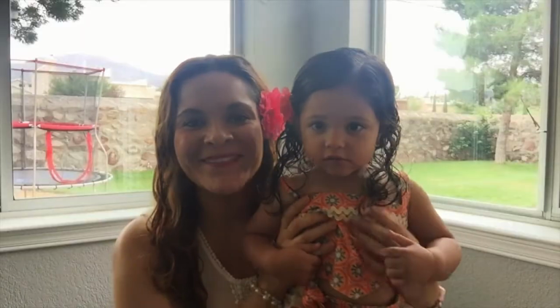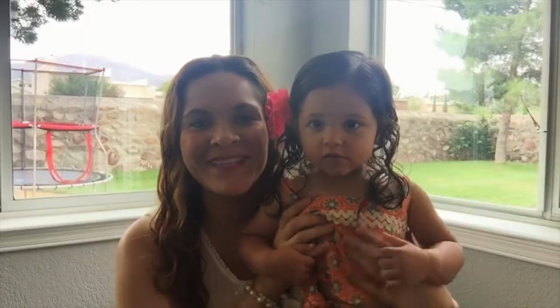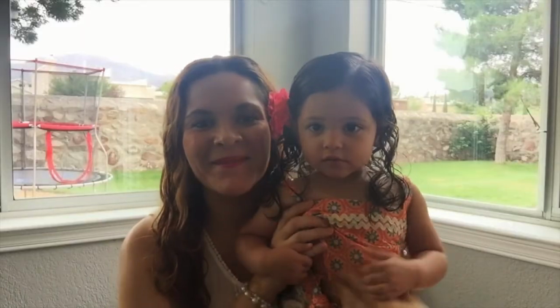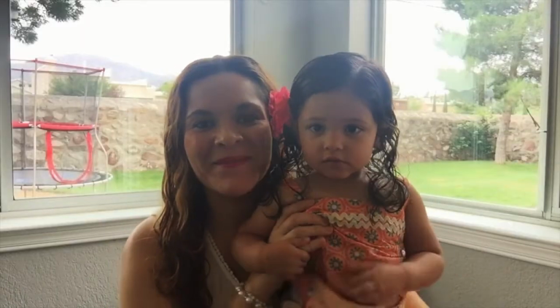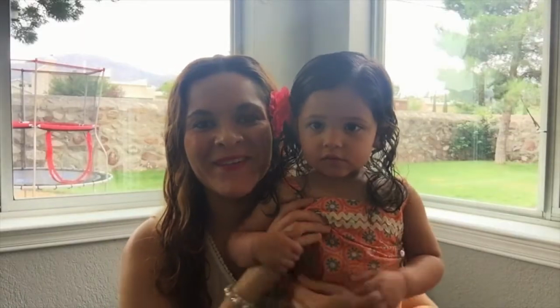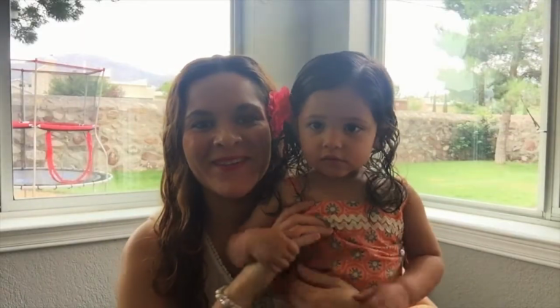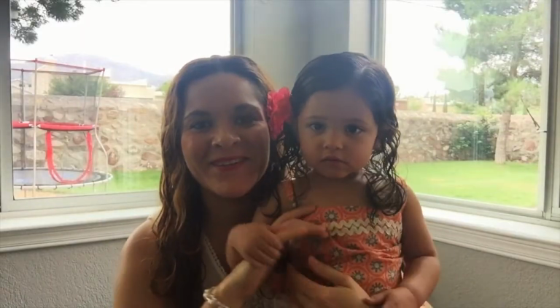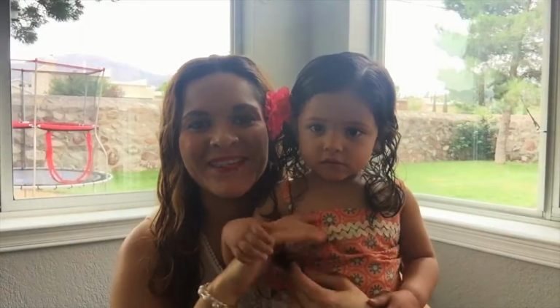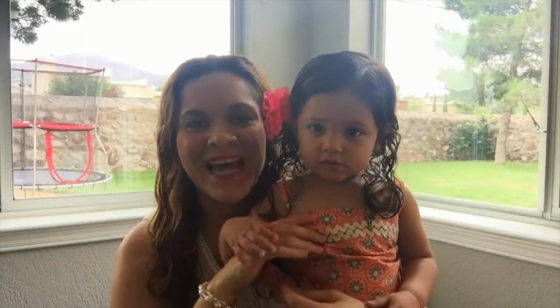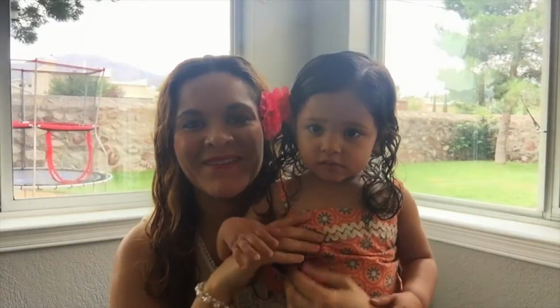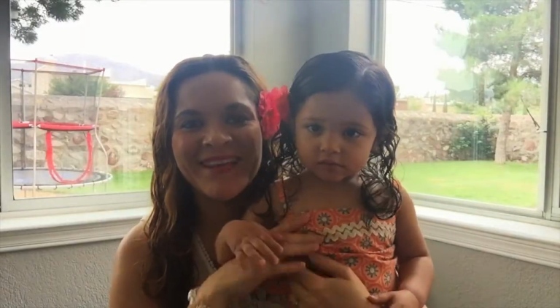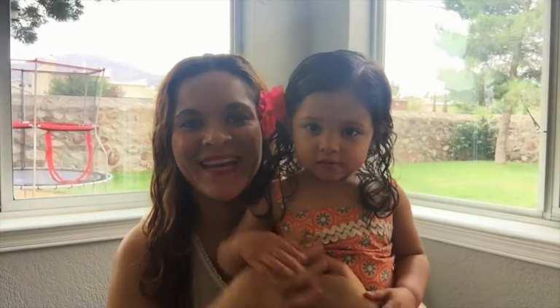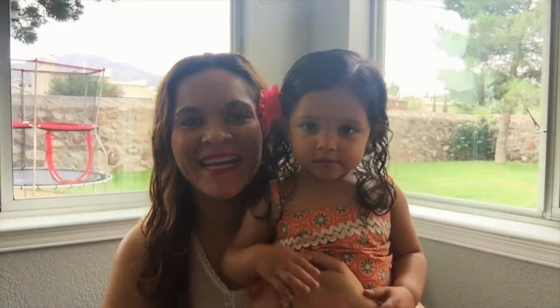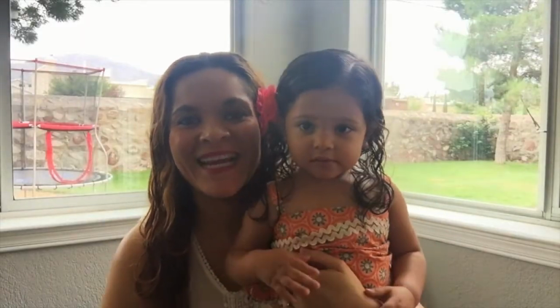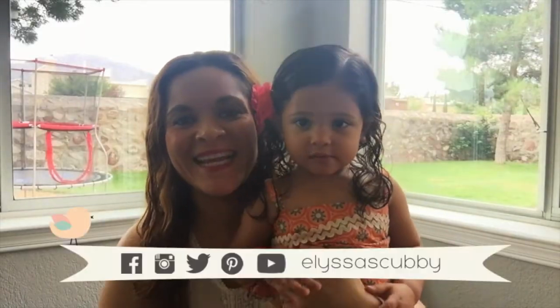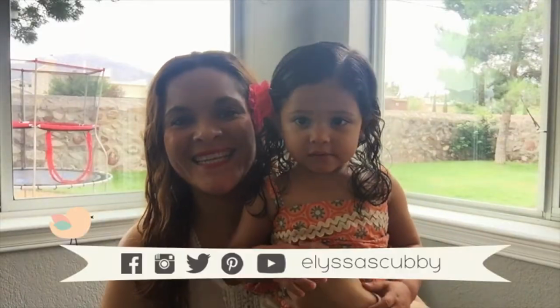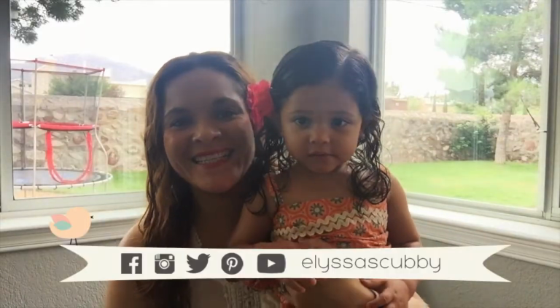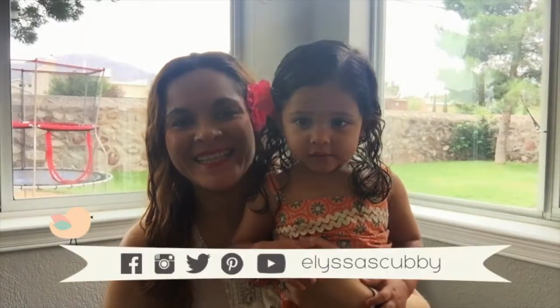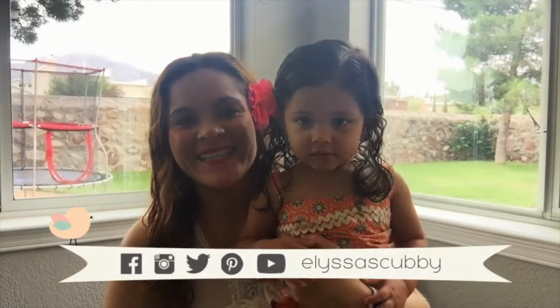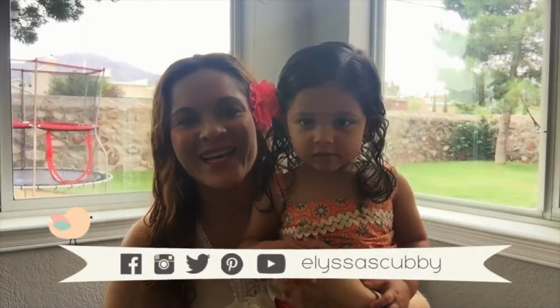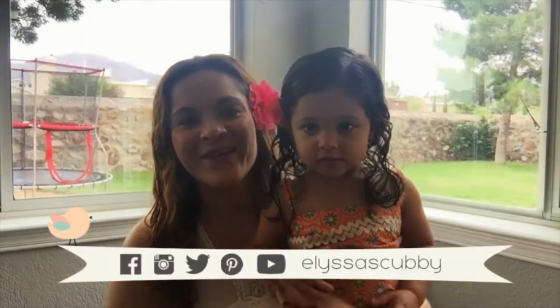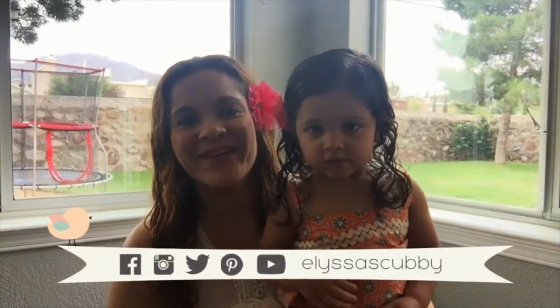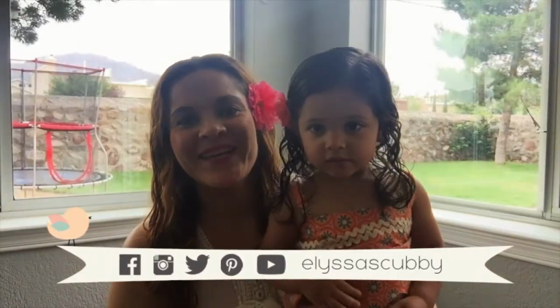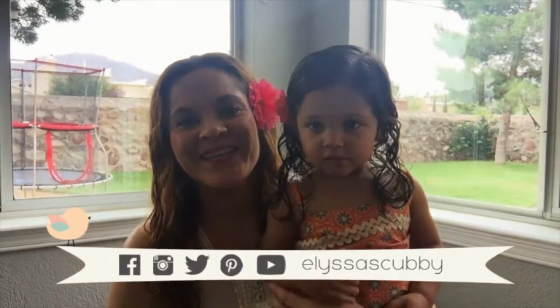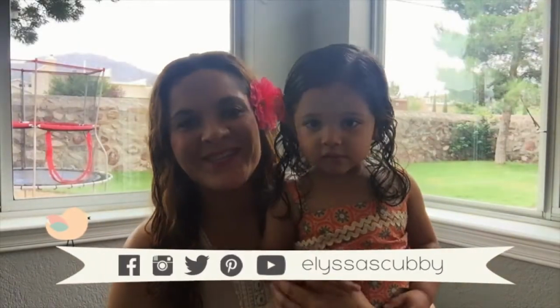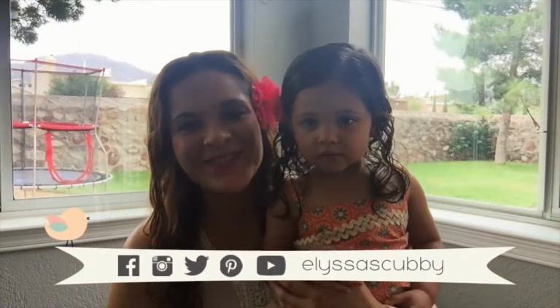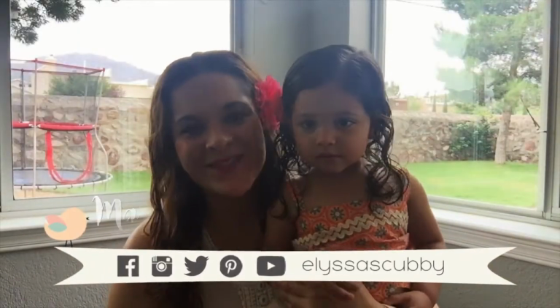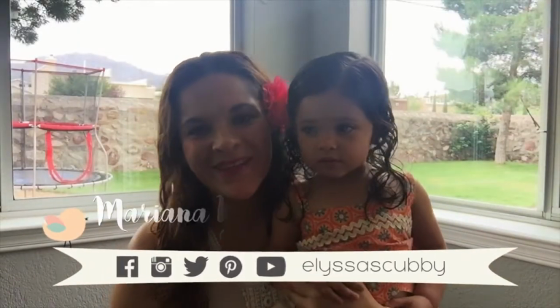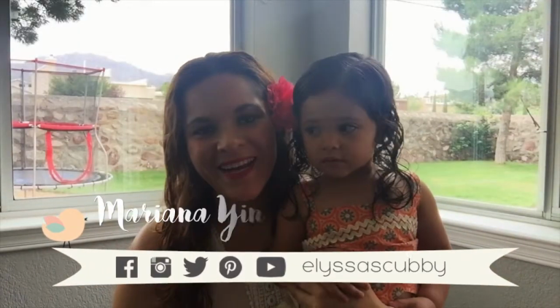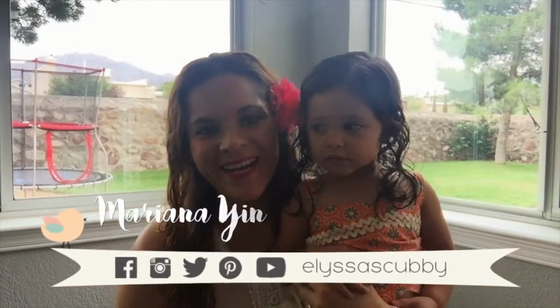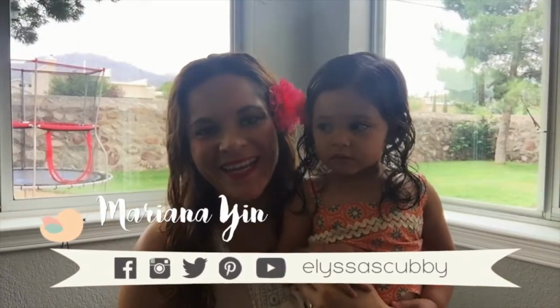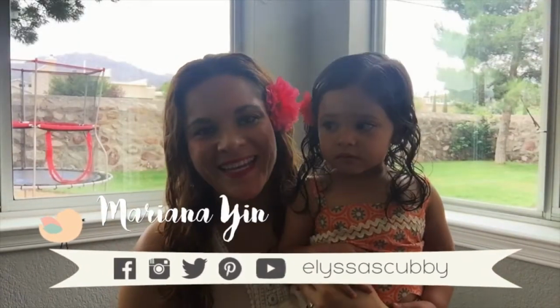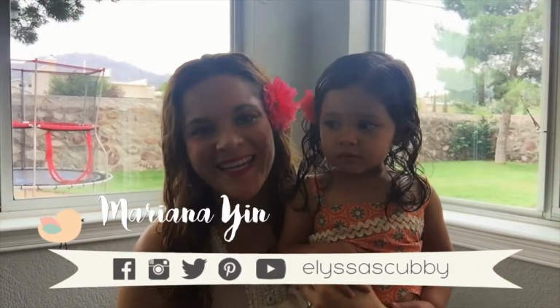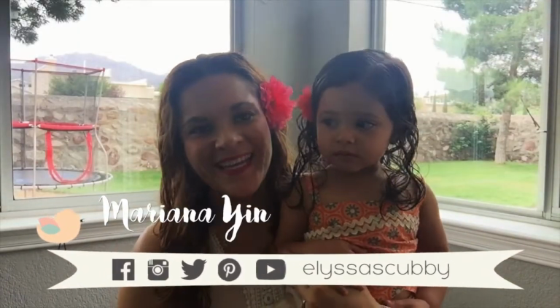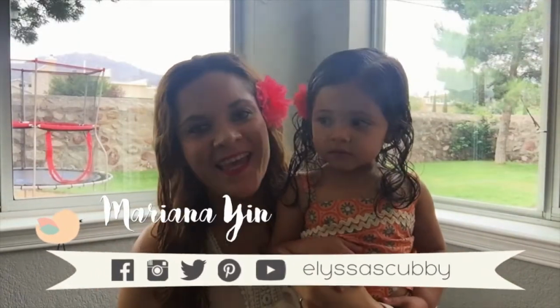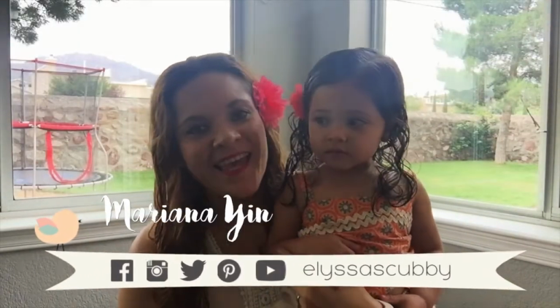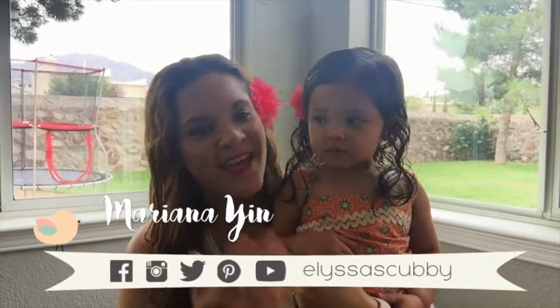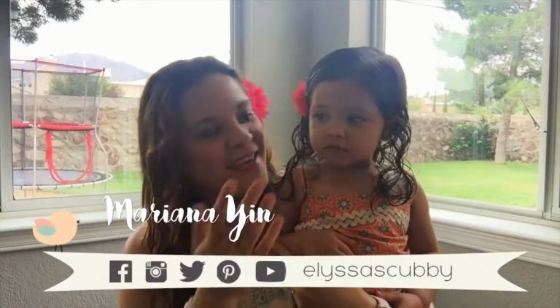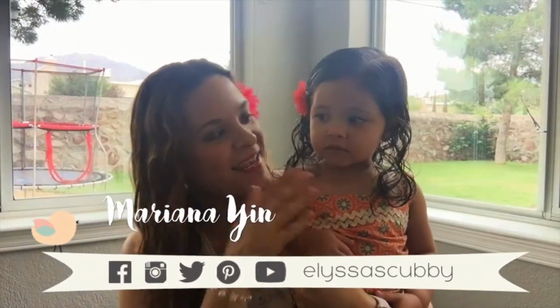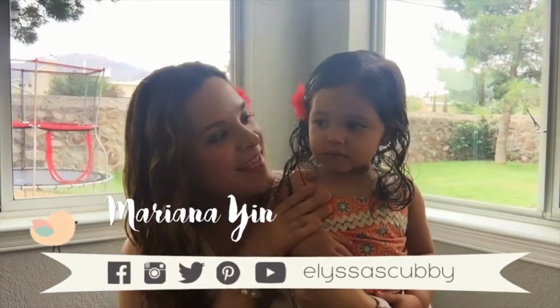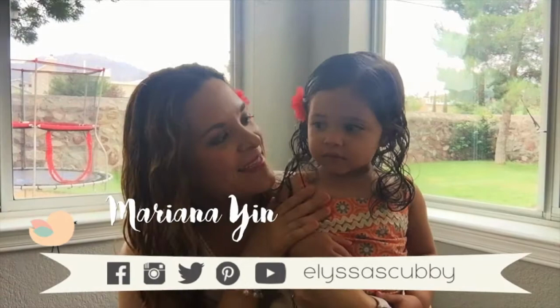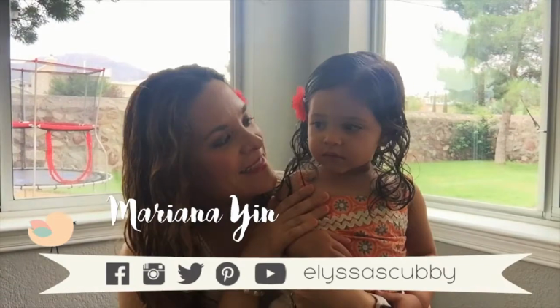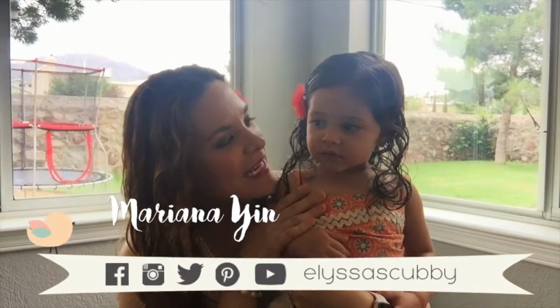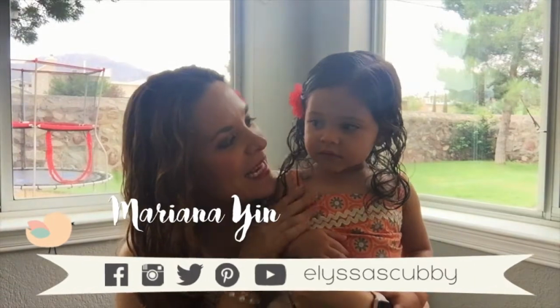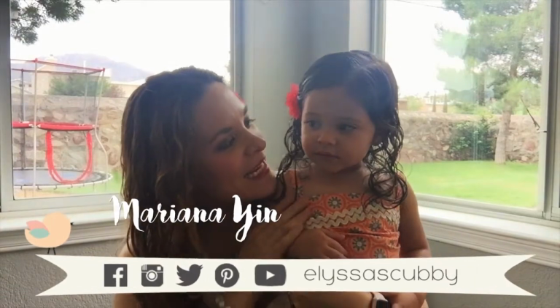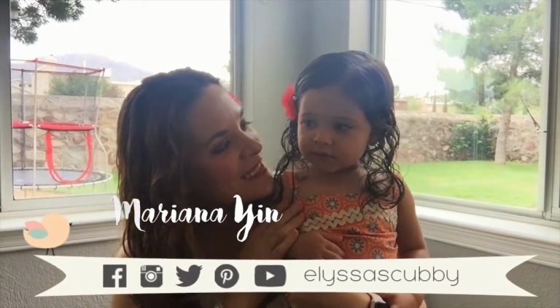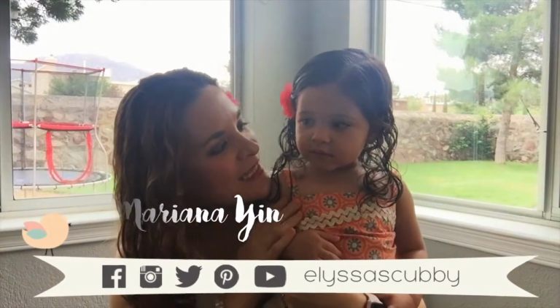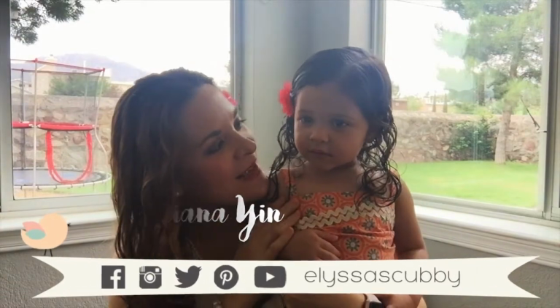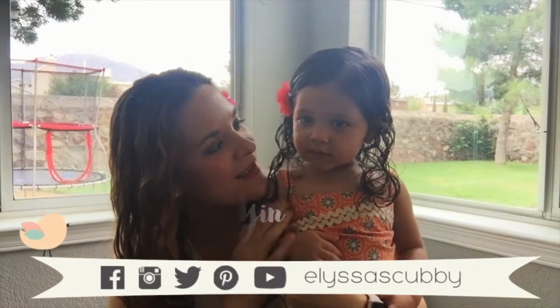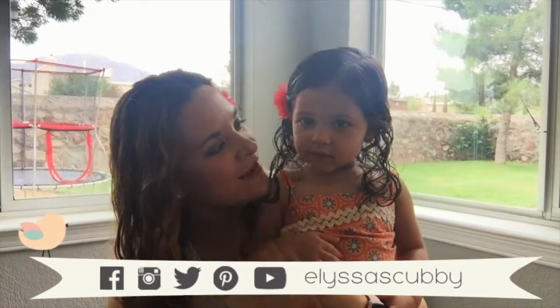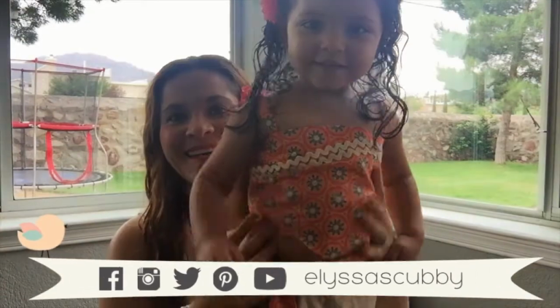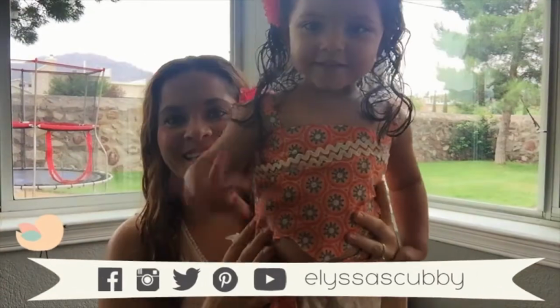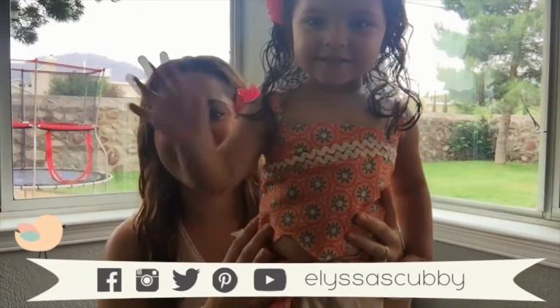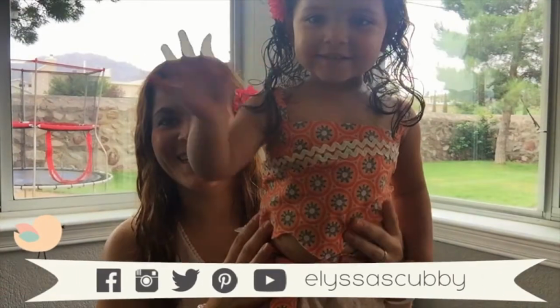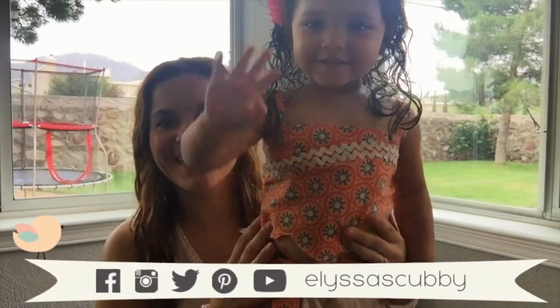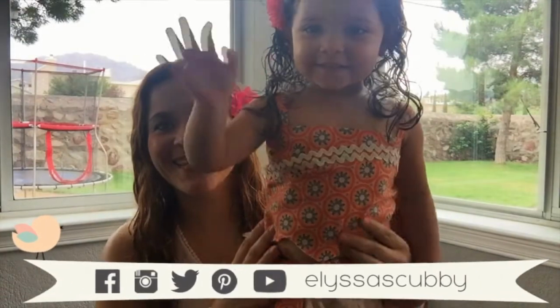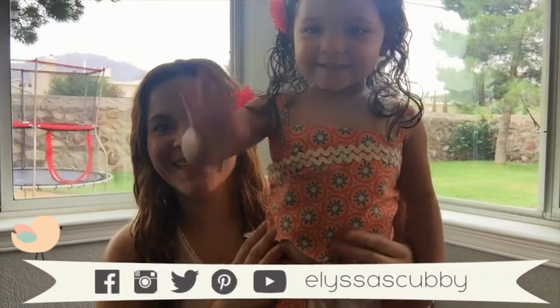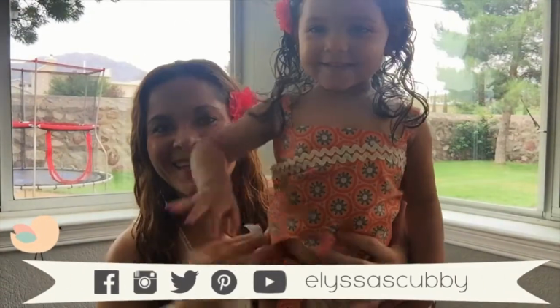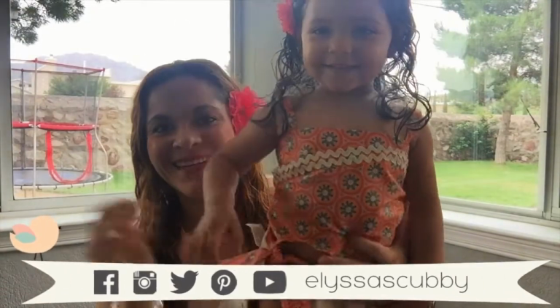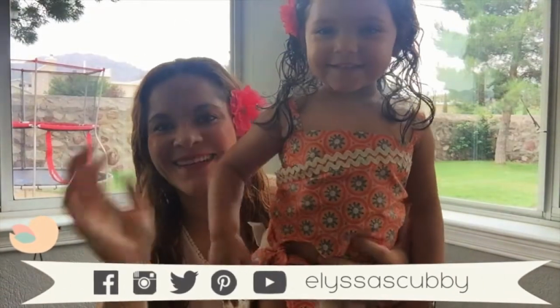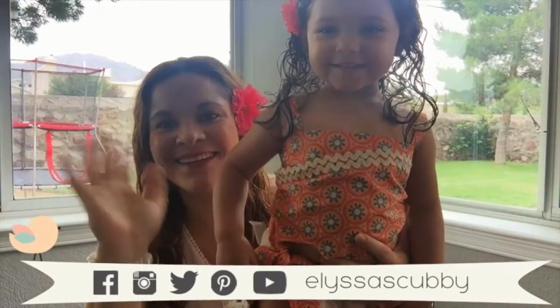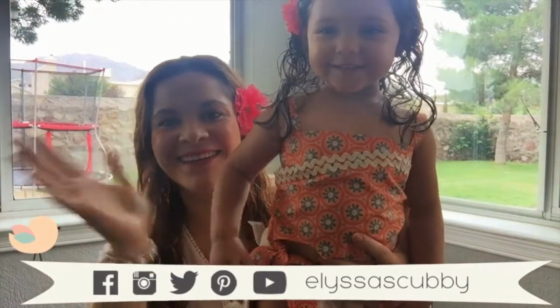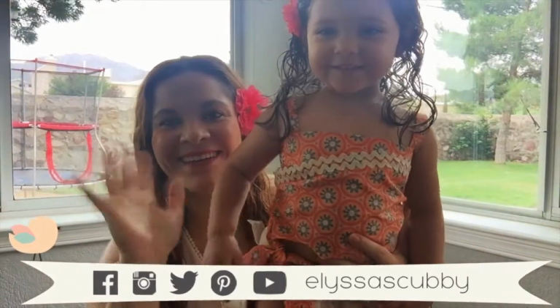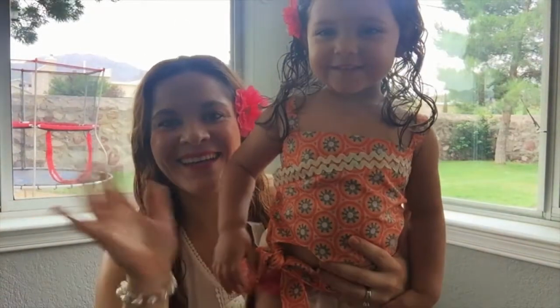Hello, how are you? Welcome to my channel, Elisa Scabby. I'm Mariana Jean, and she's Elisa. Hello!